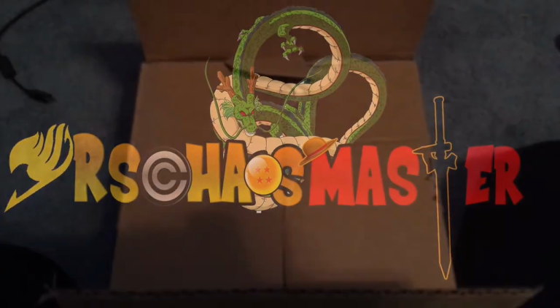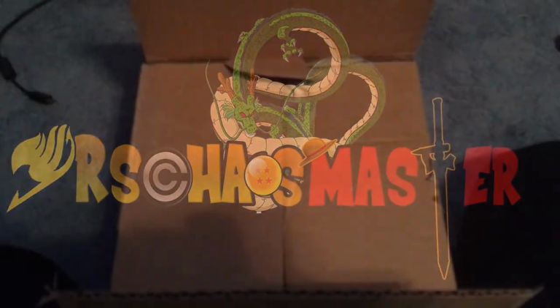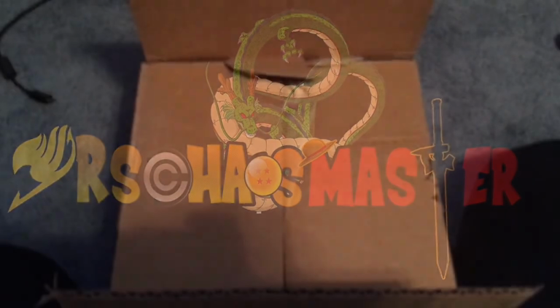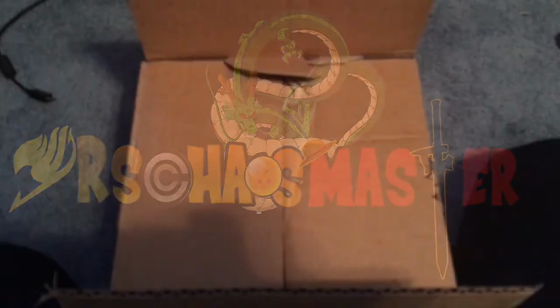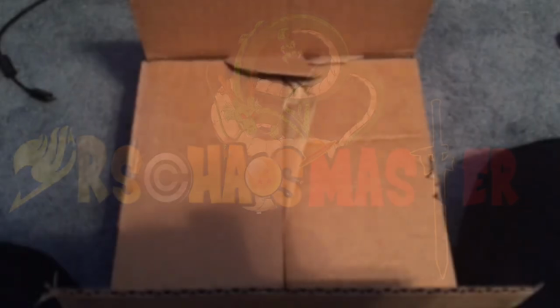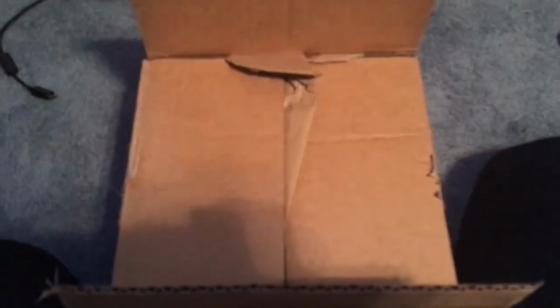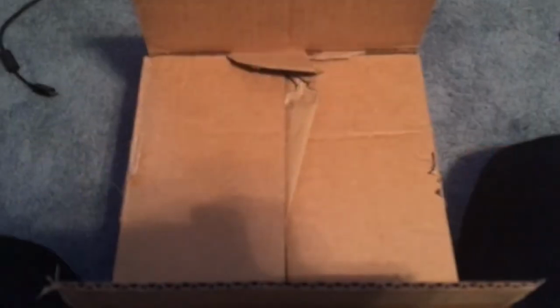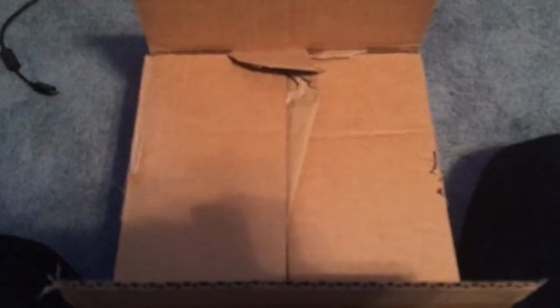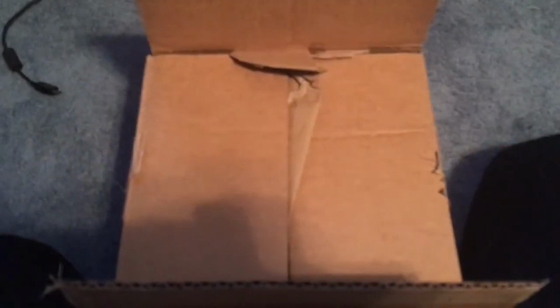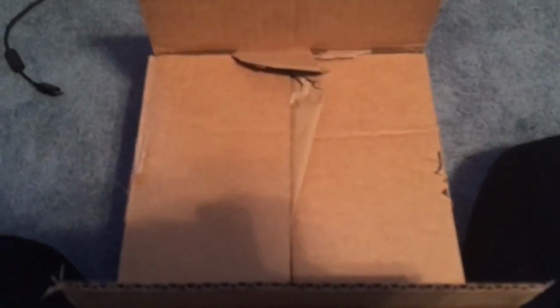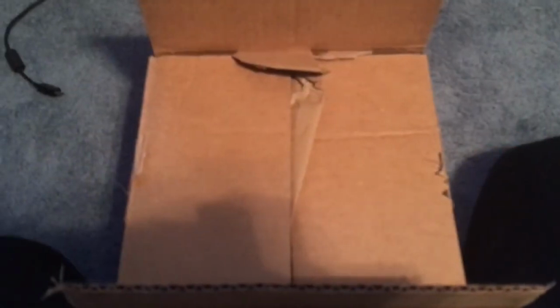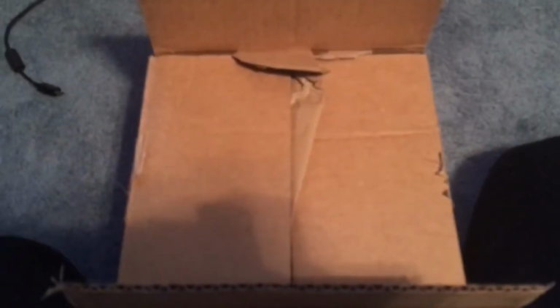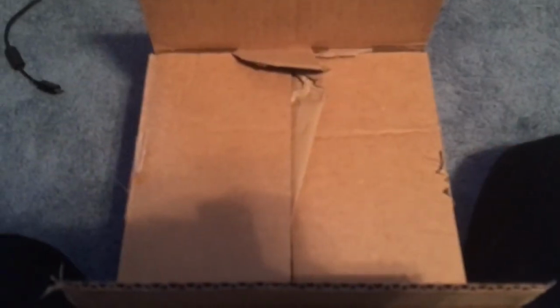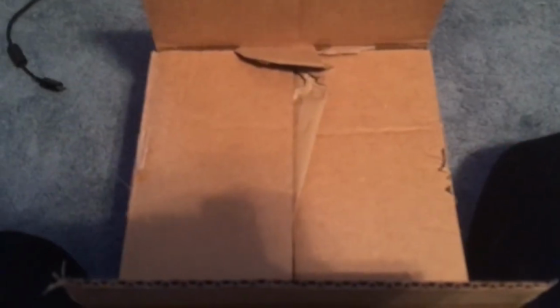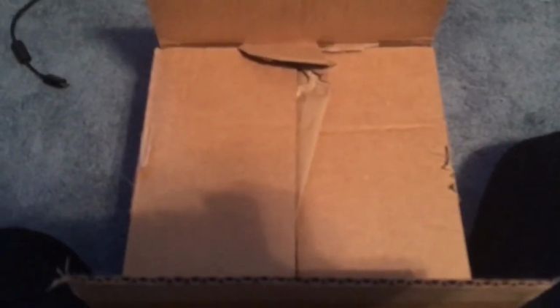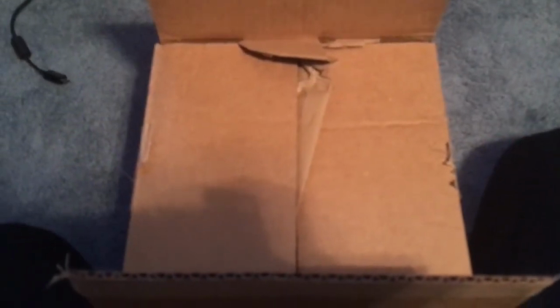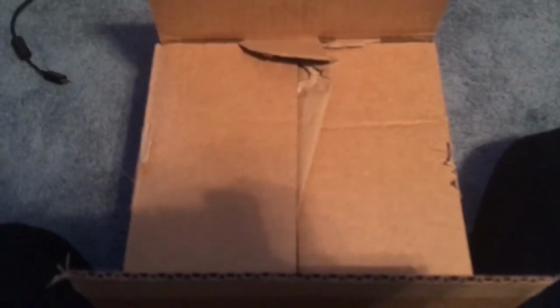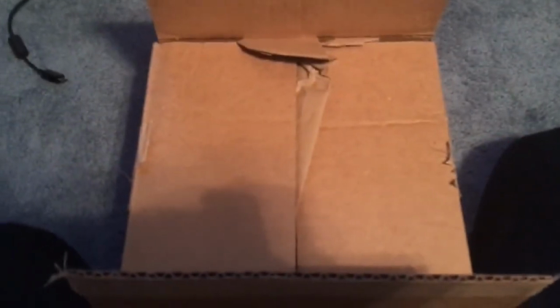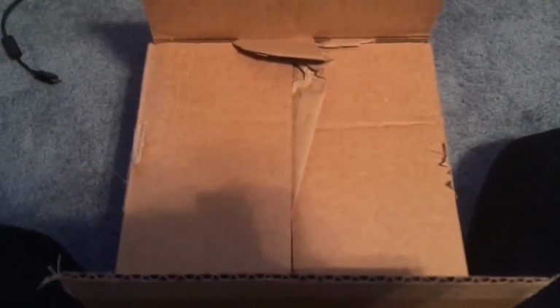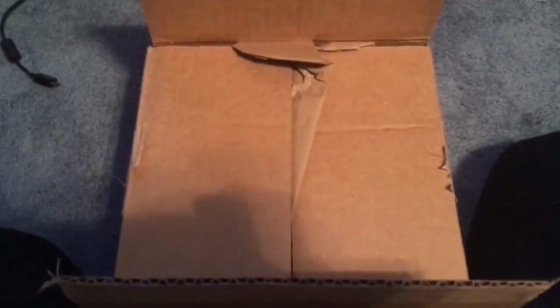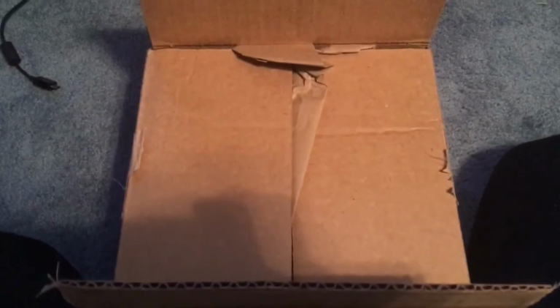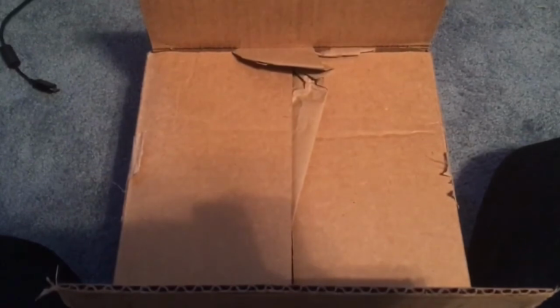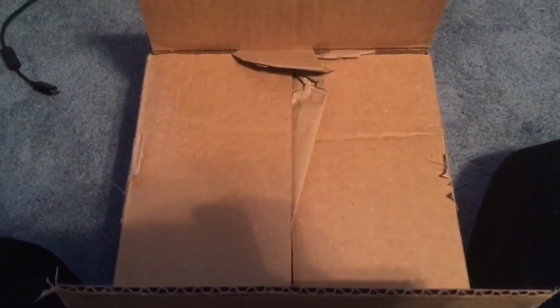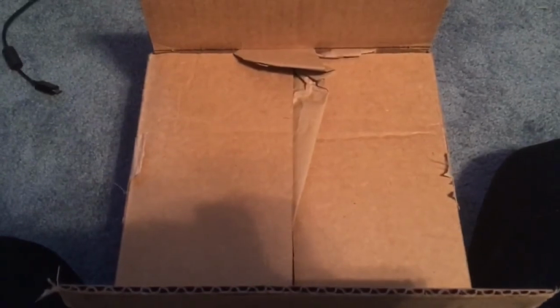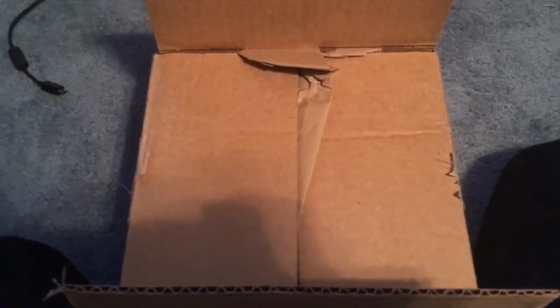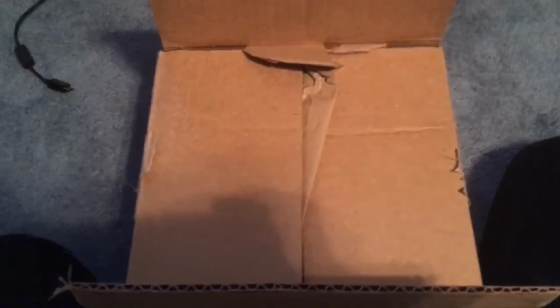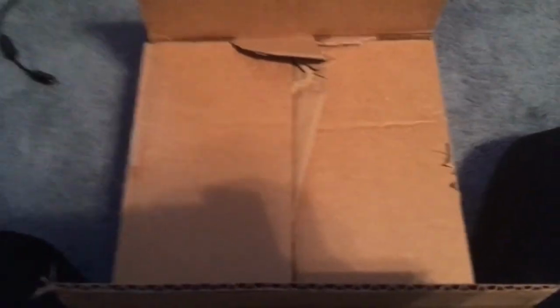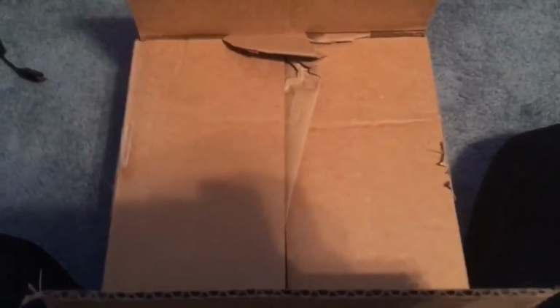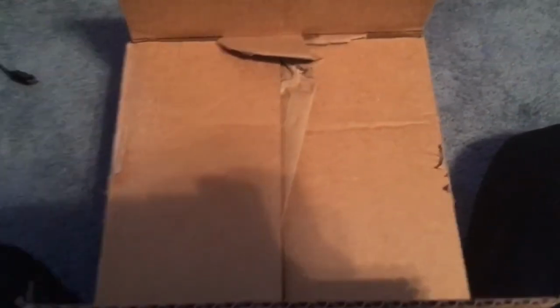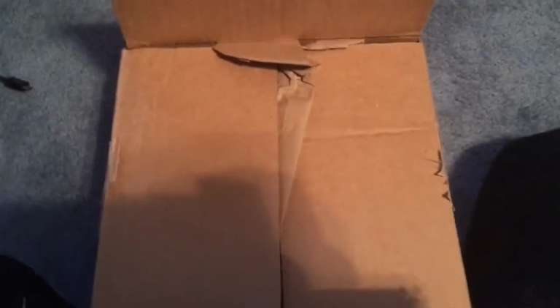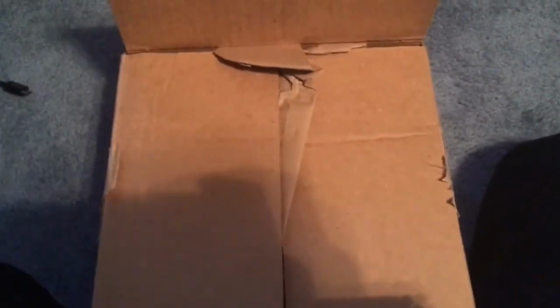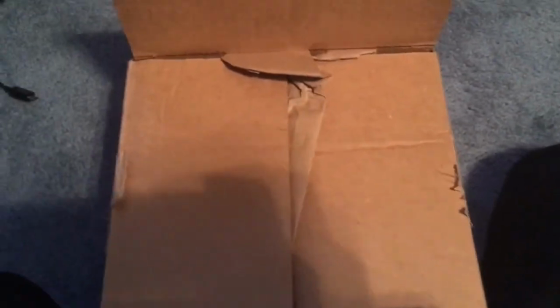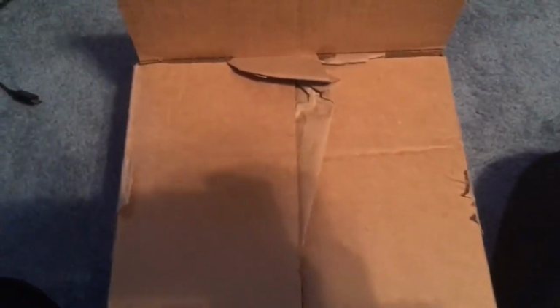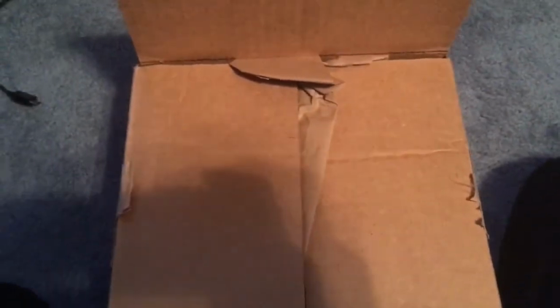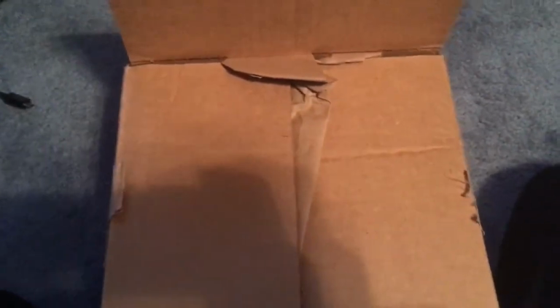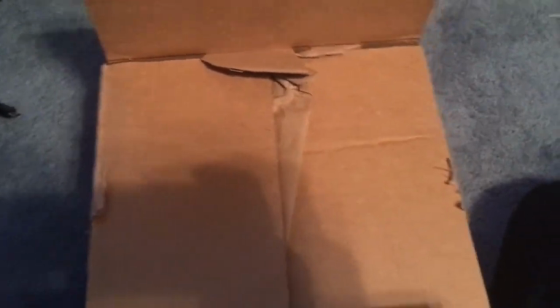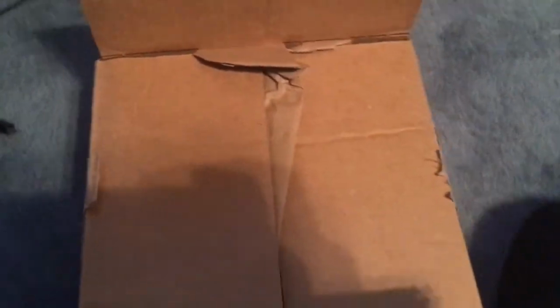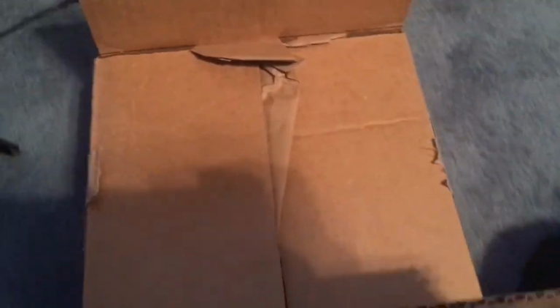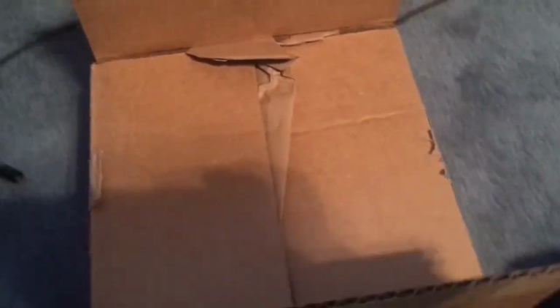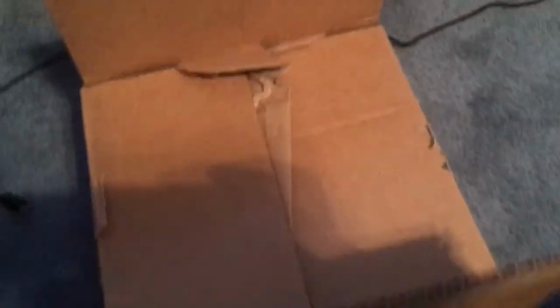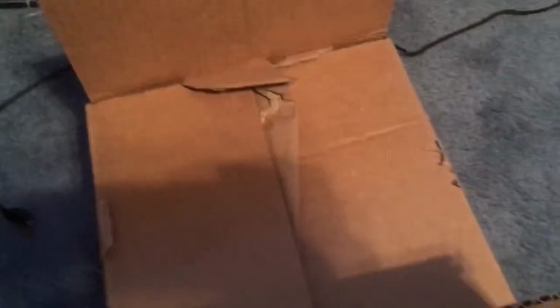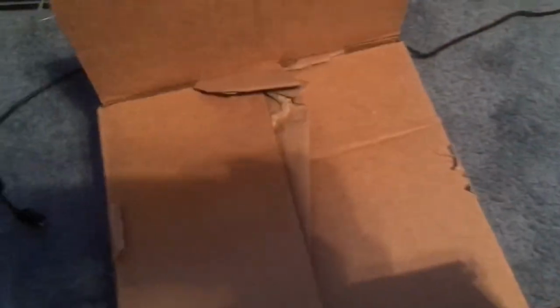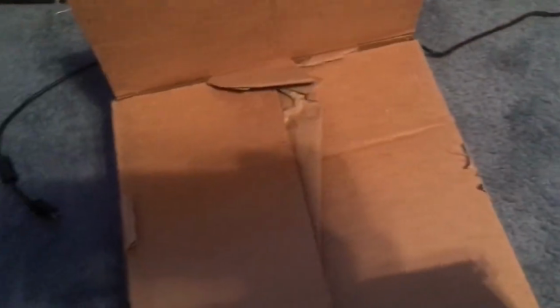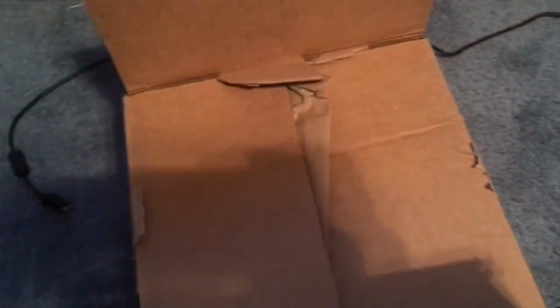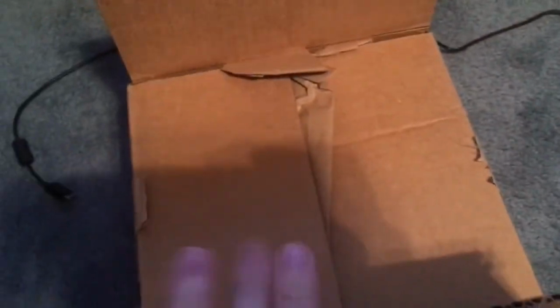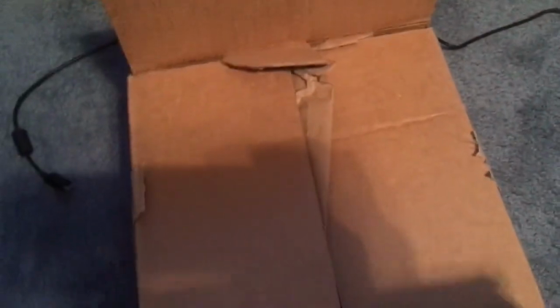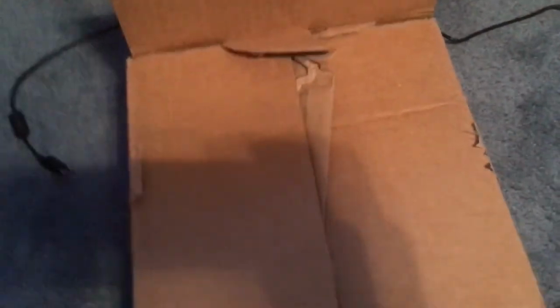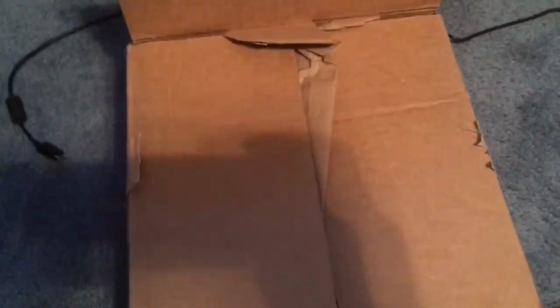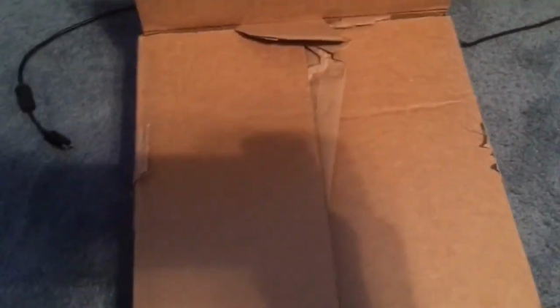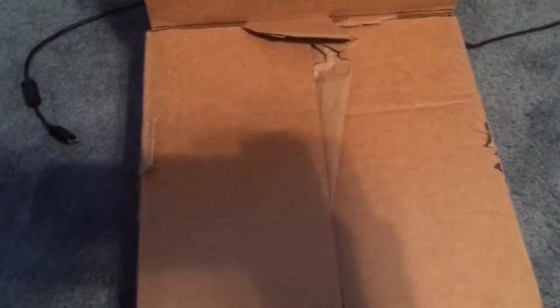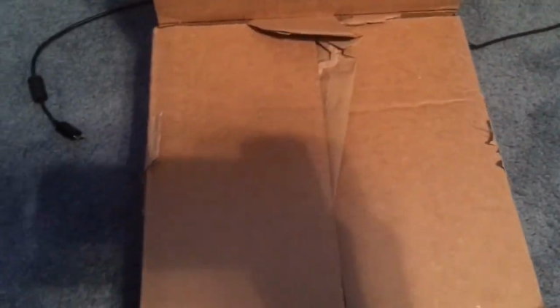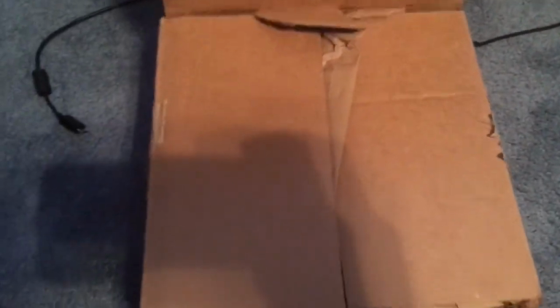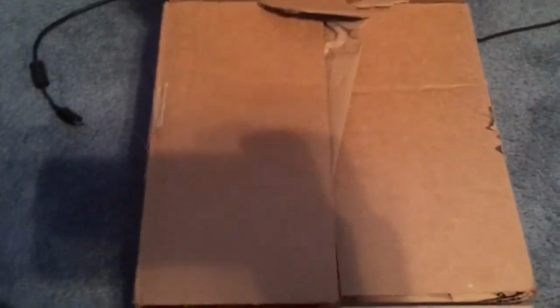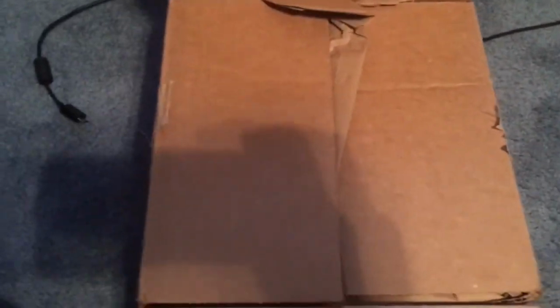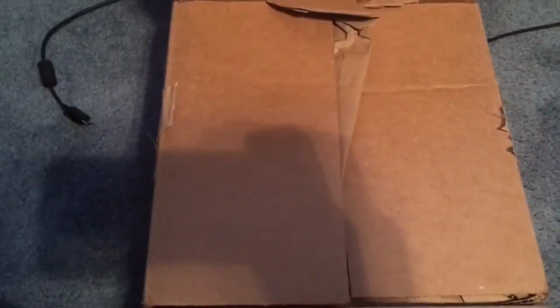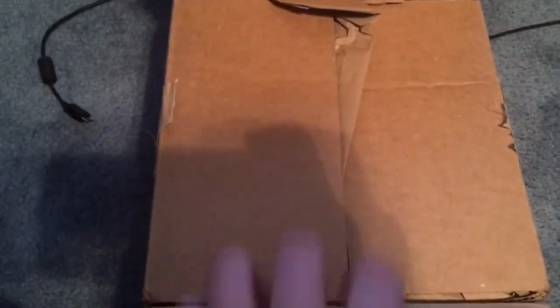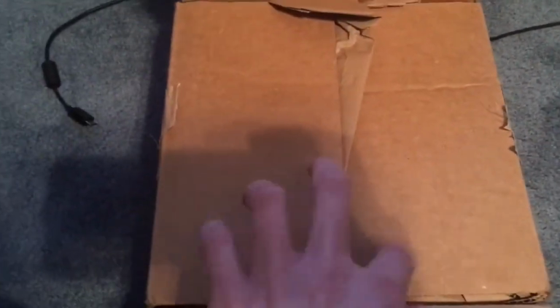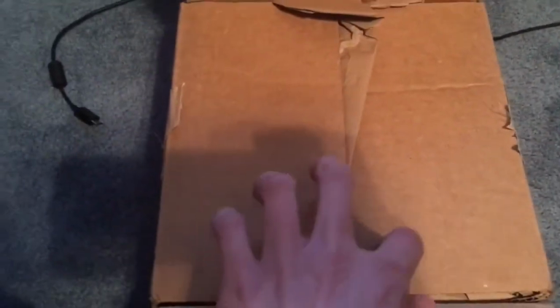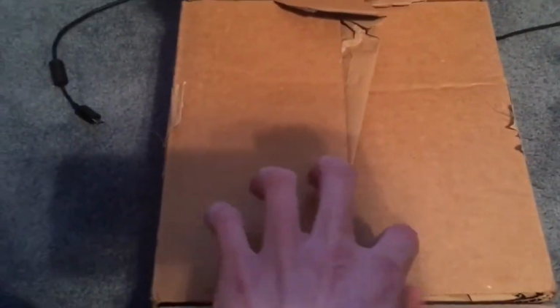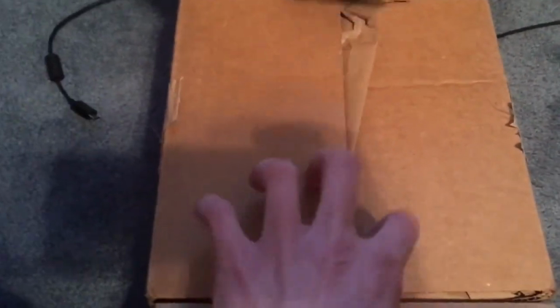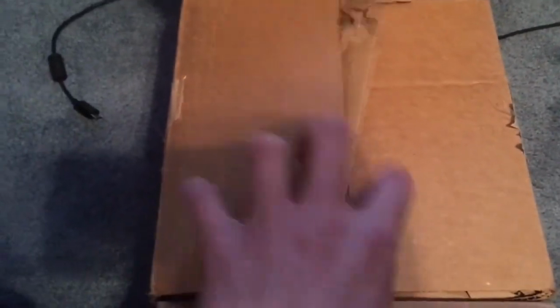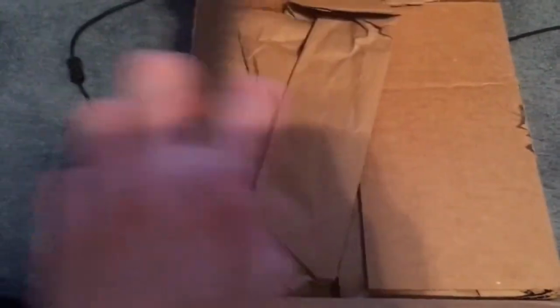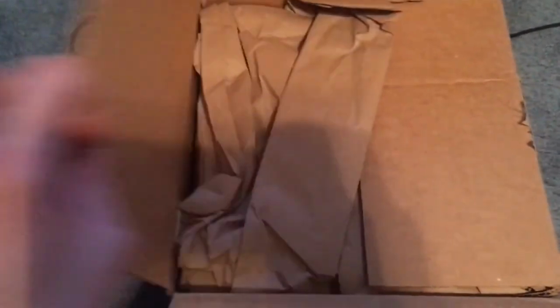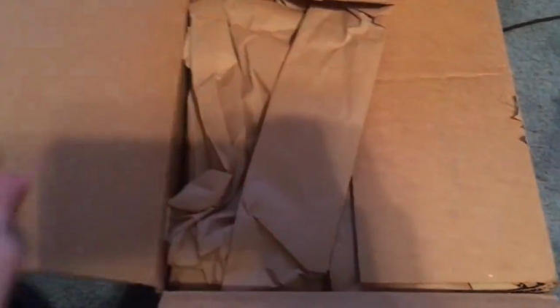Hey guys, RS Castmaster Brian here with an exciting unboxing. Let's get this opened up.